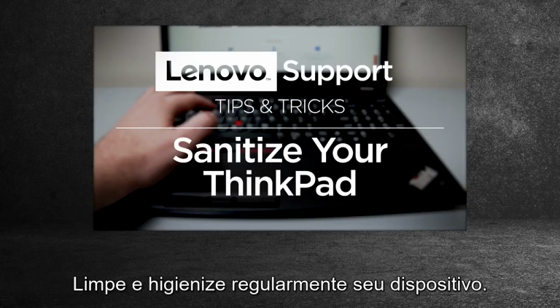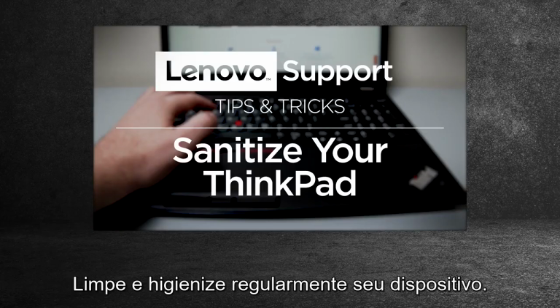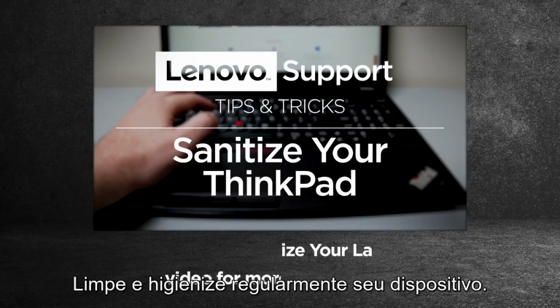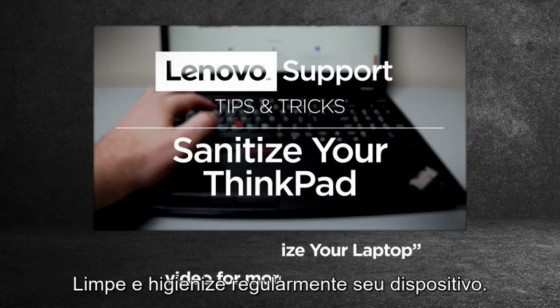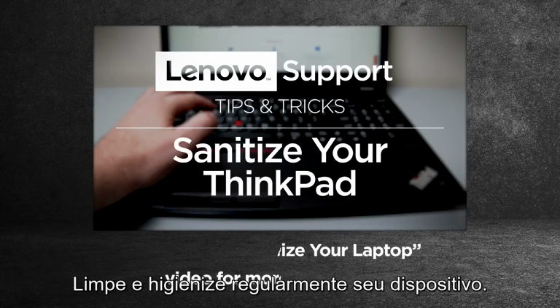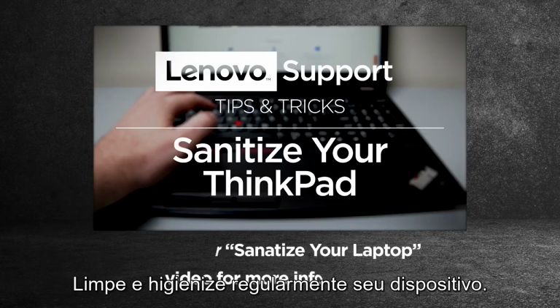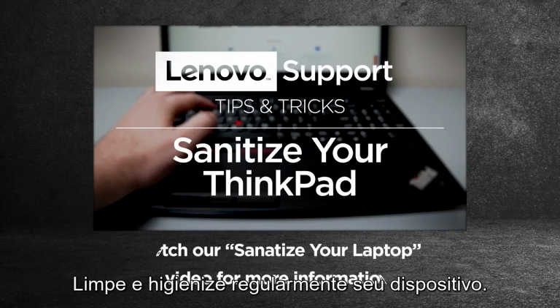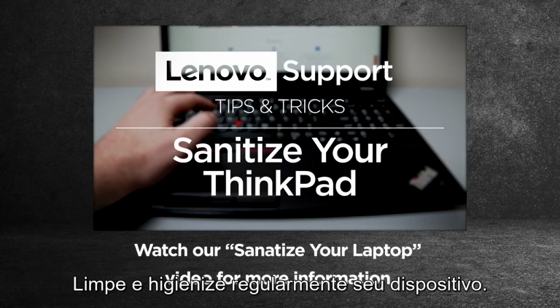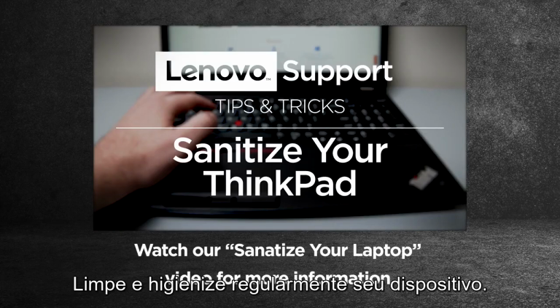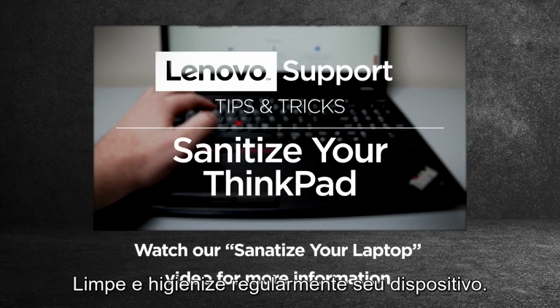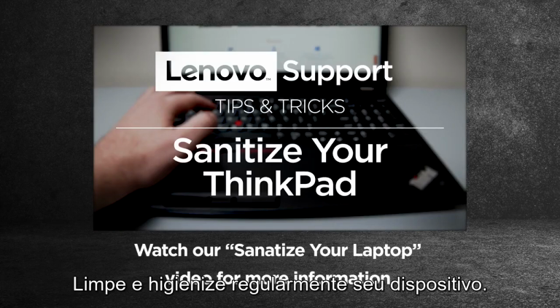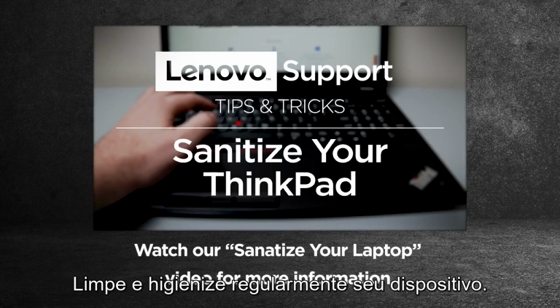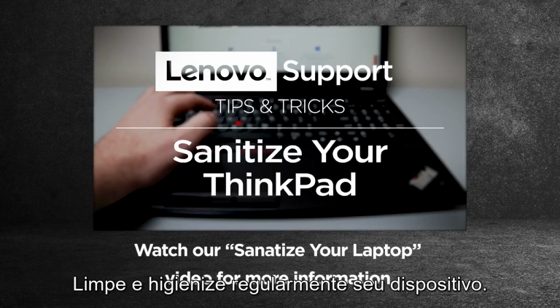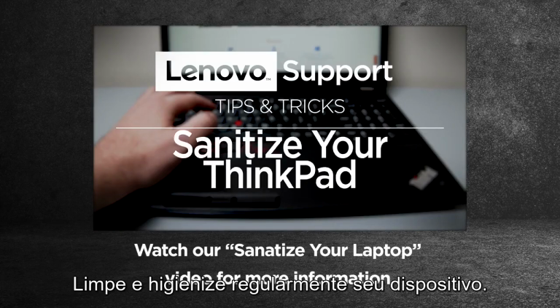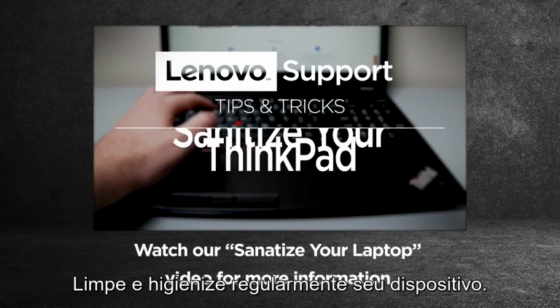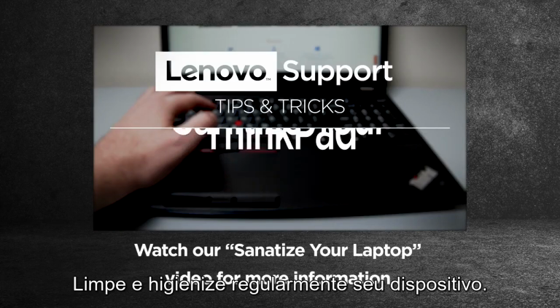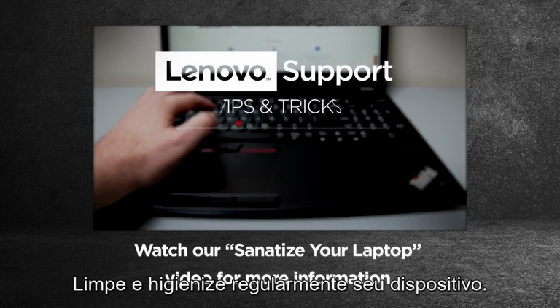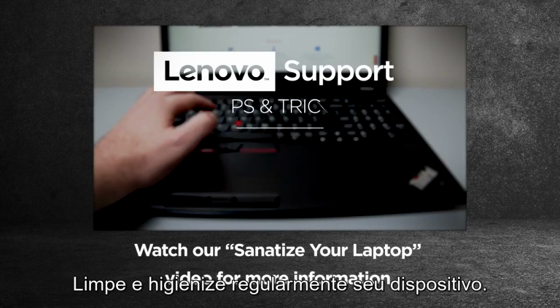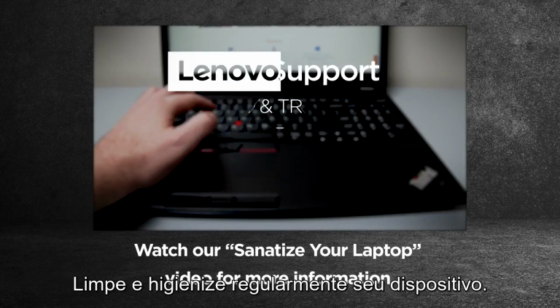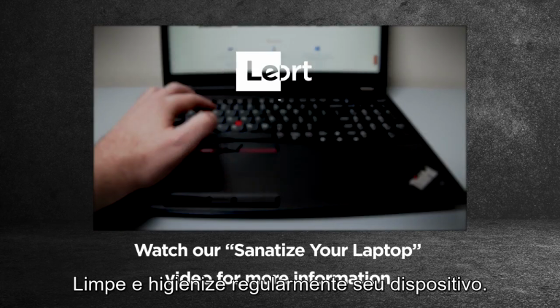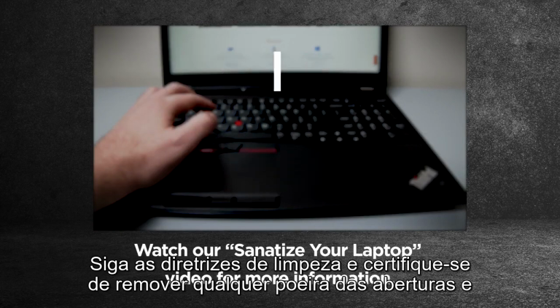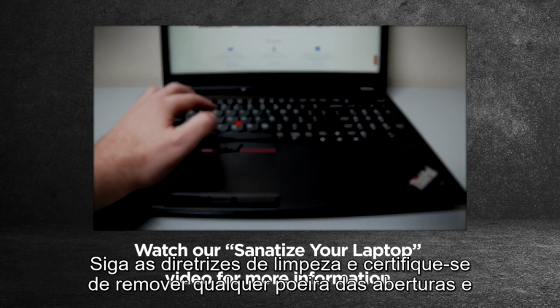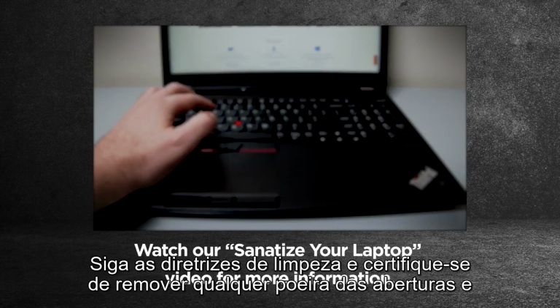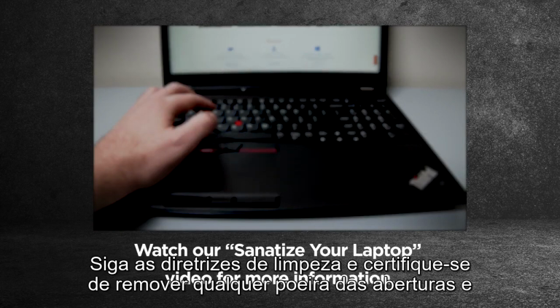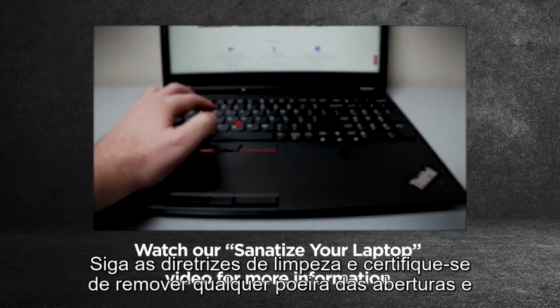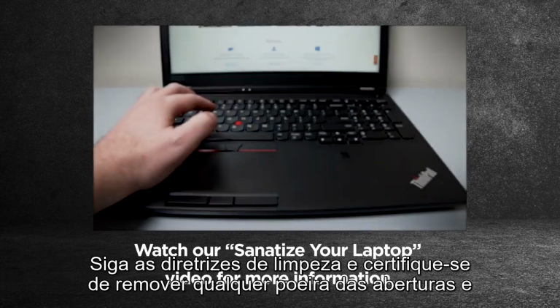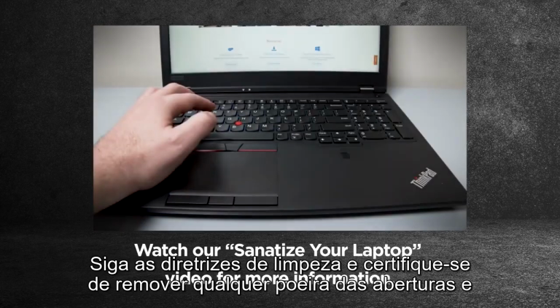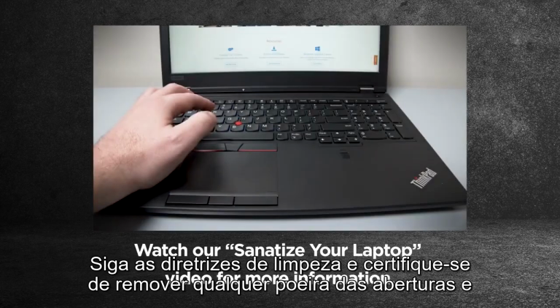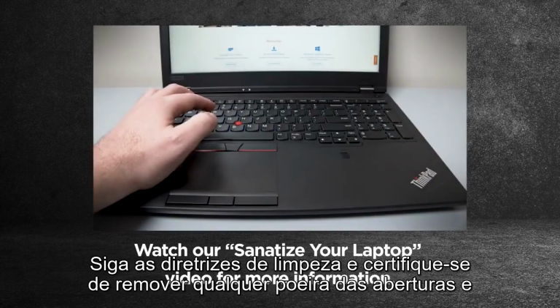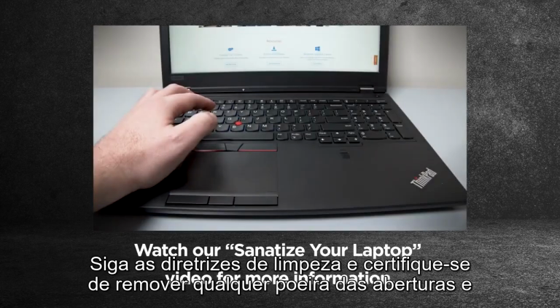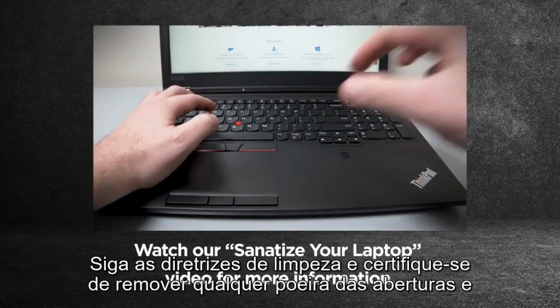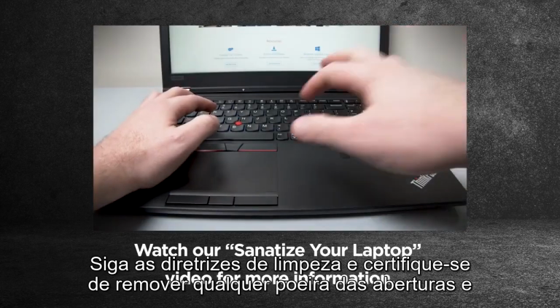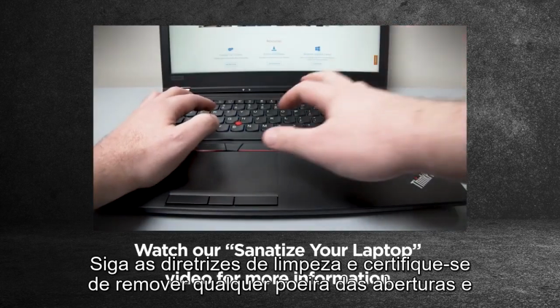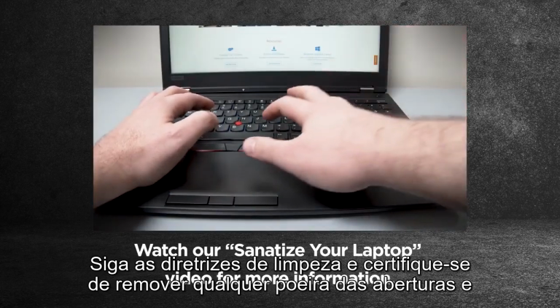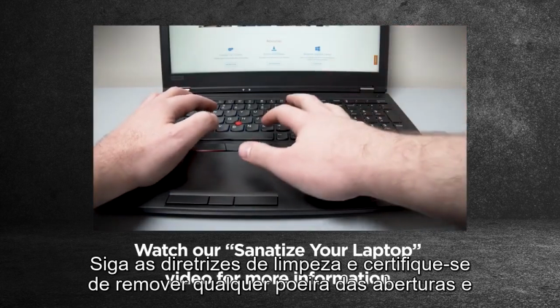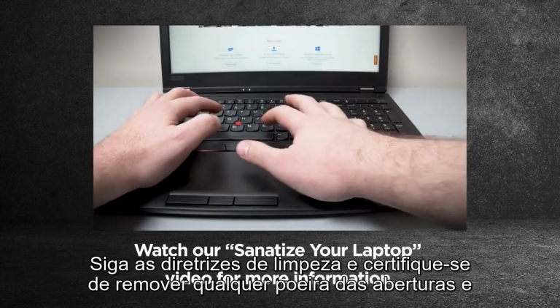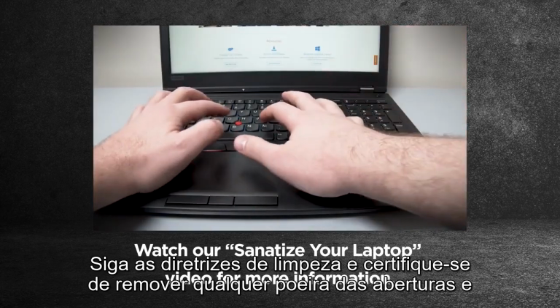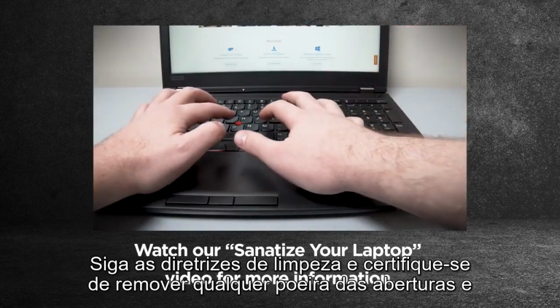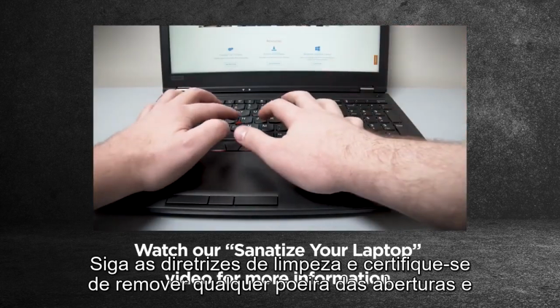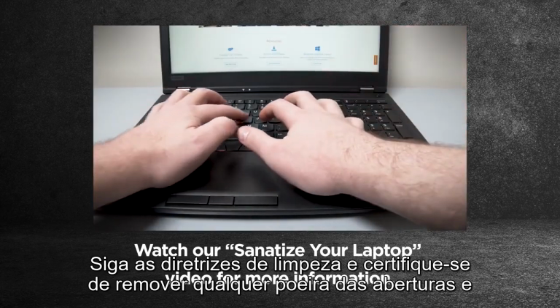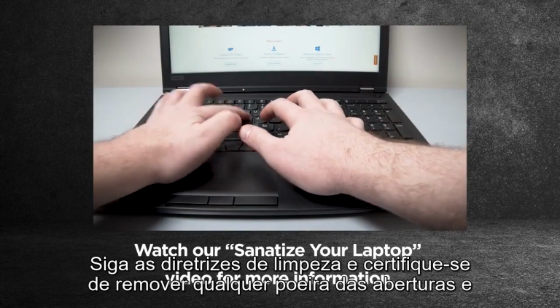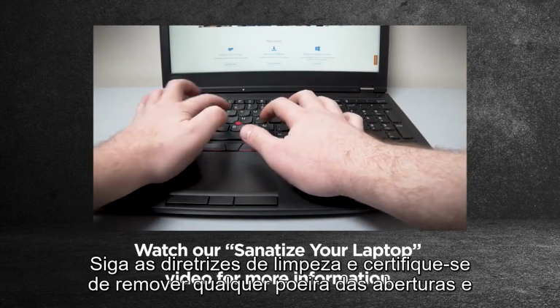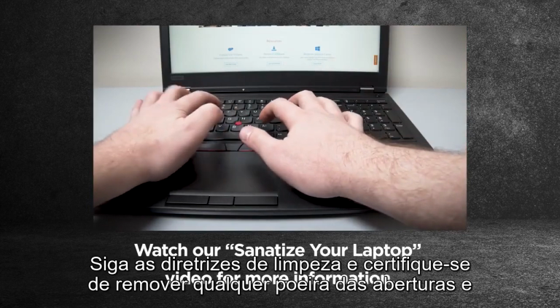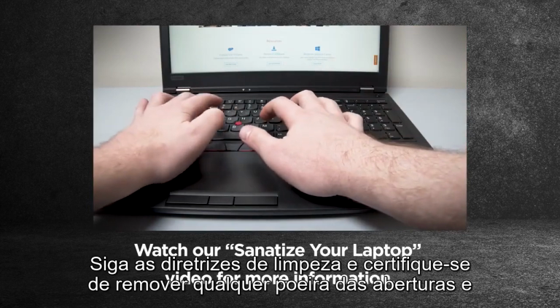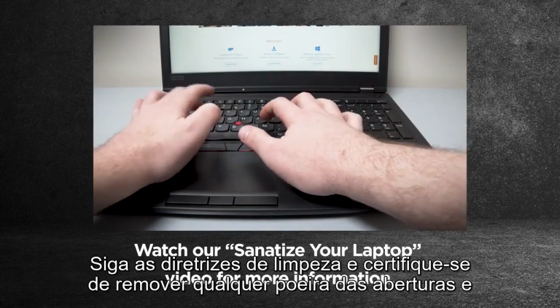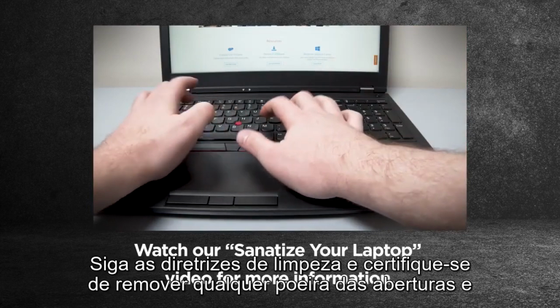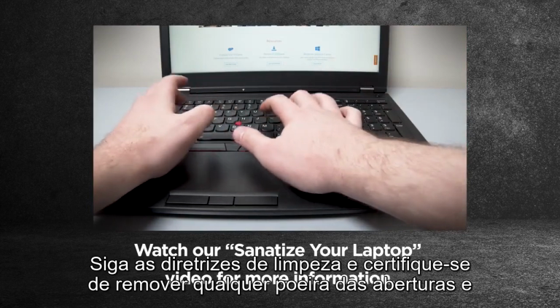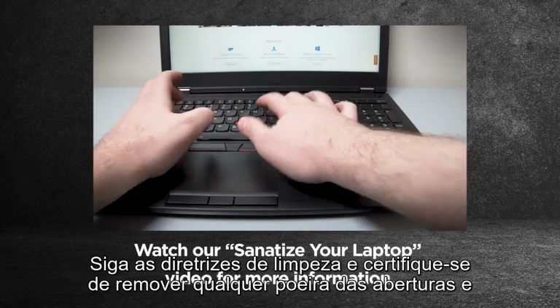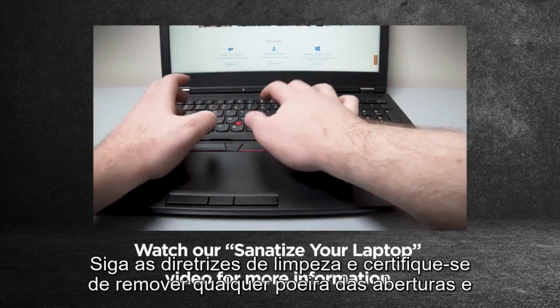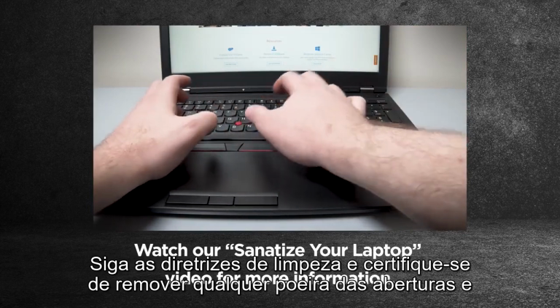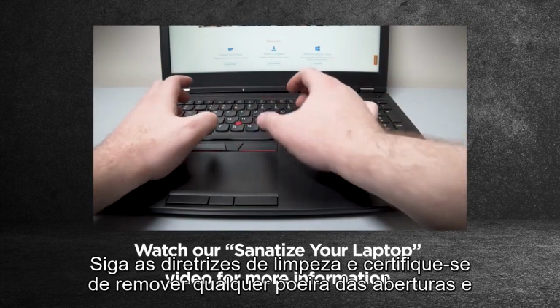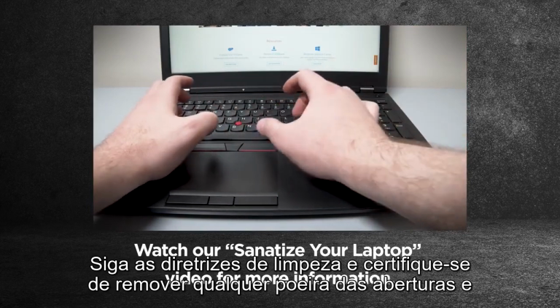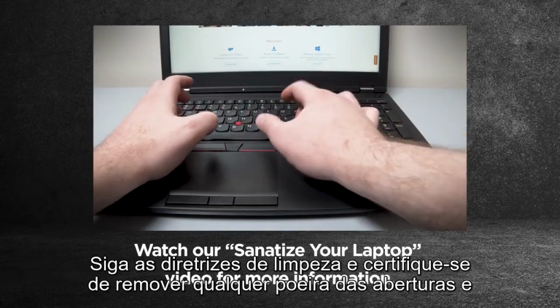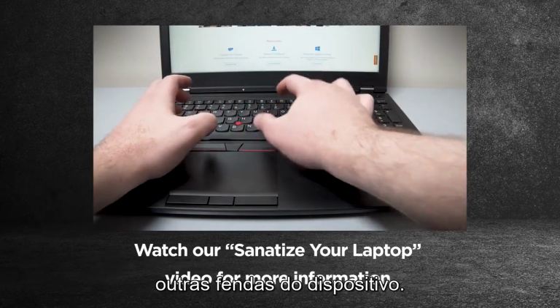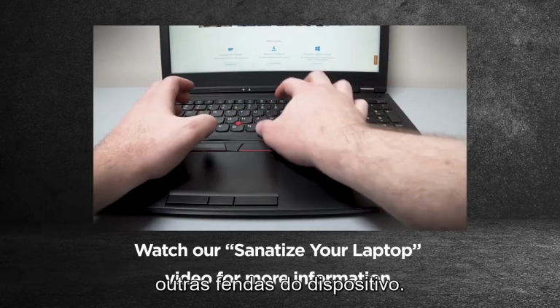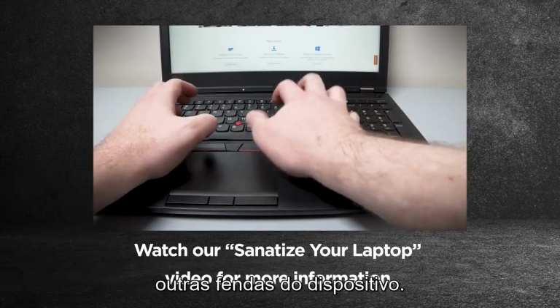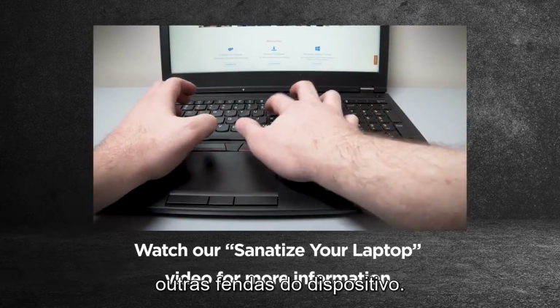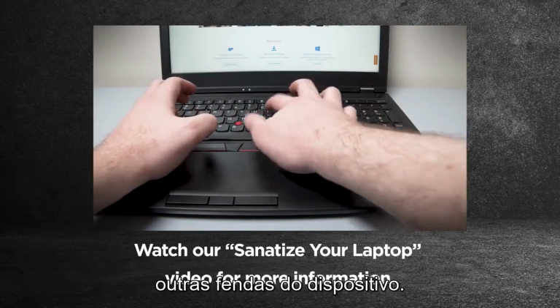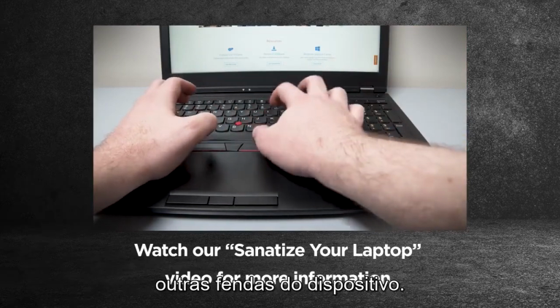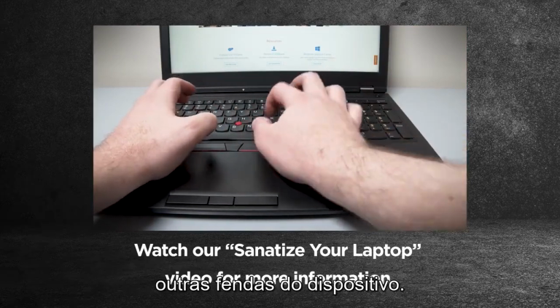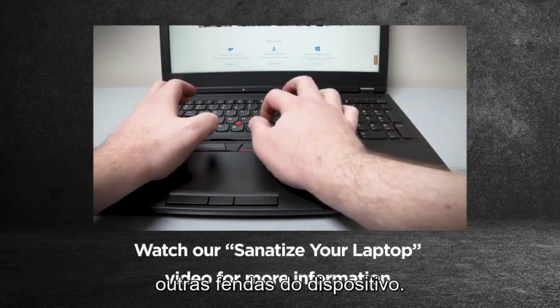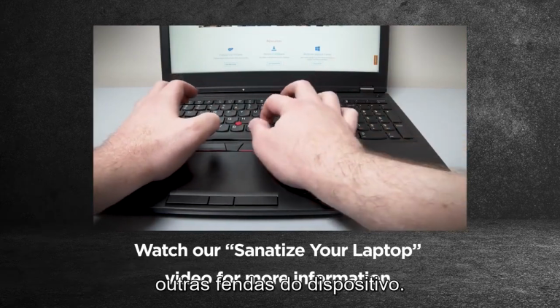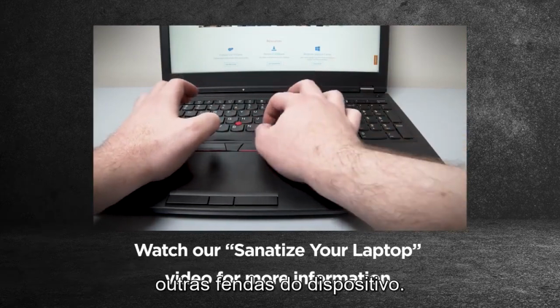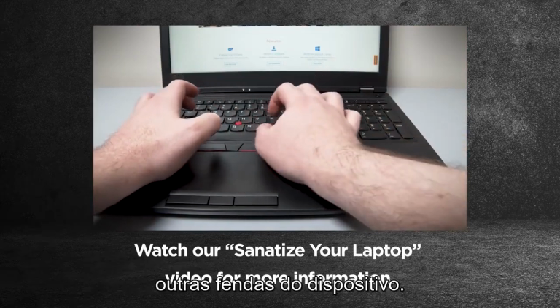Regularly clean and sanitize your device. Follow safe cleaning guidelines and make sure to remove any dust in the vents and other crevices of your device.